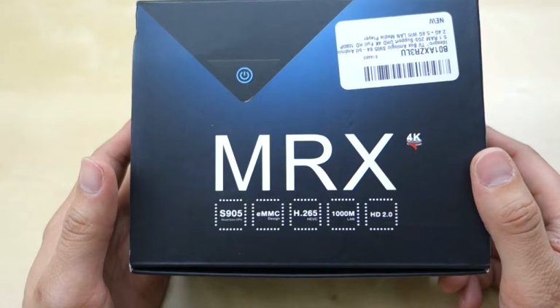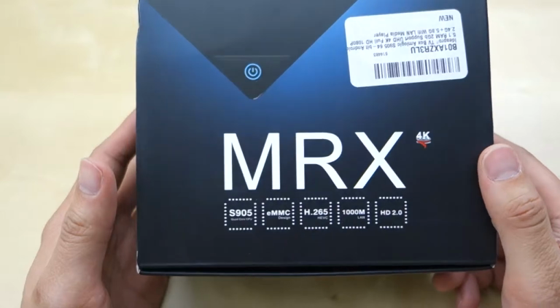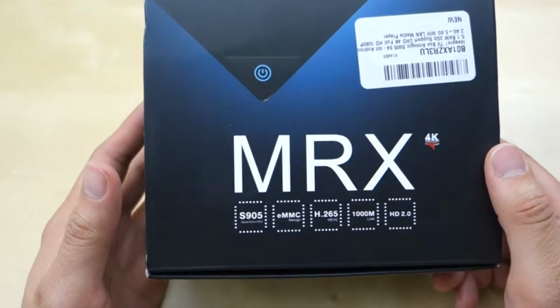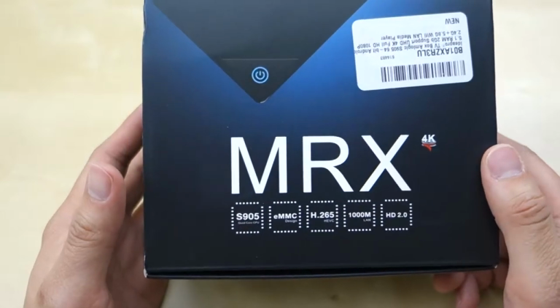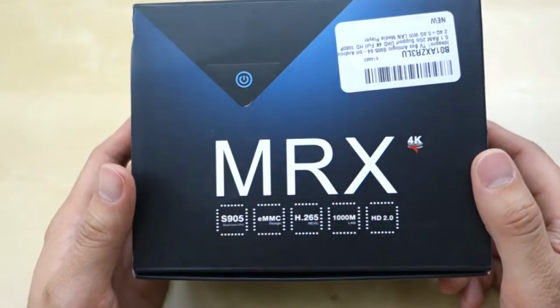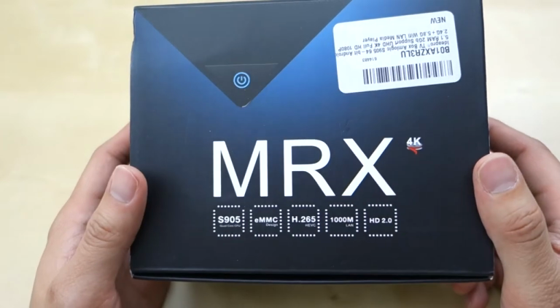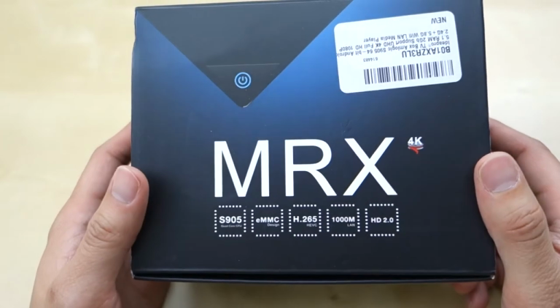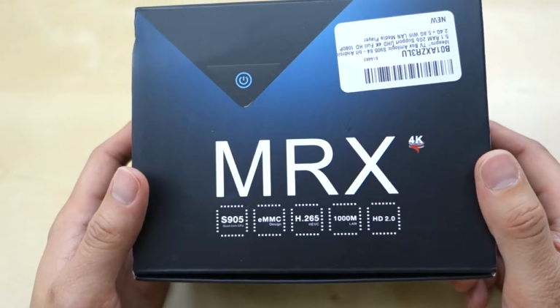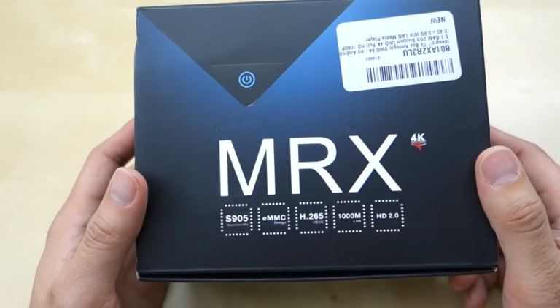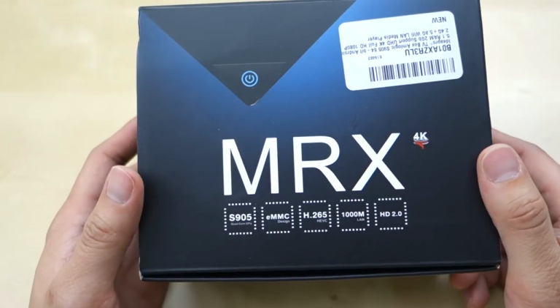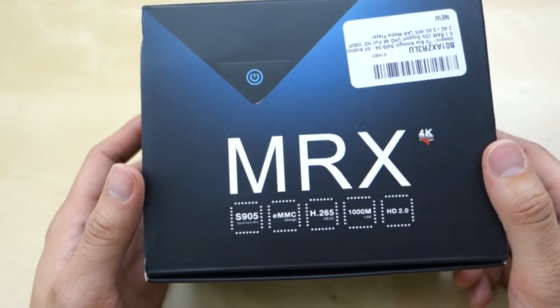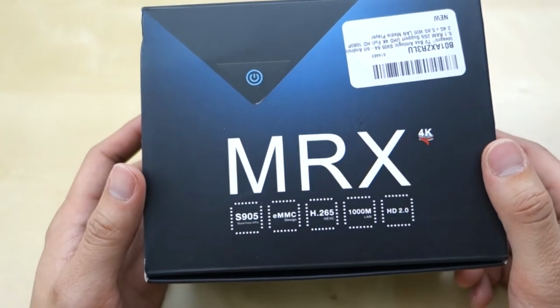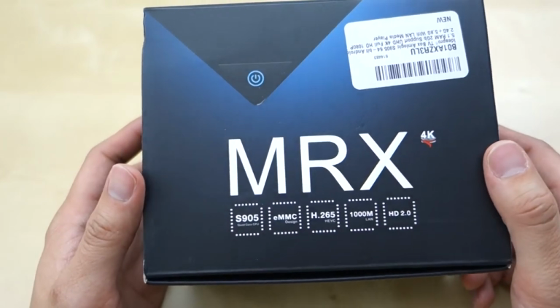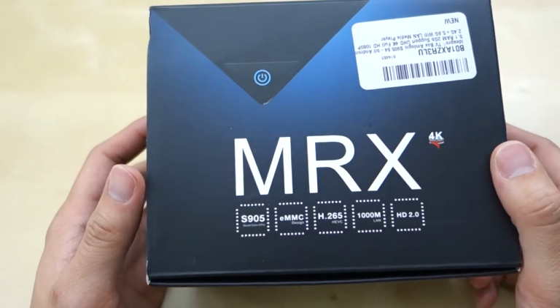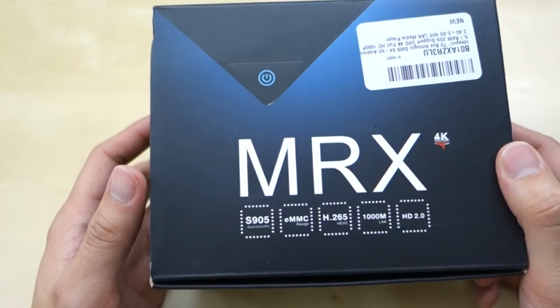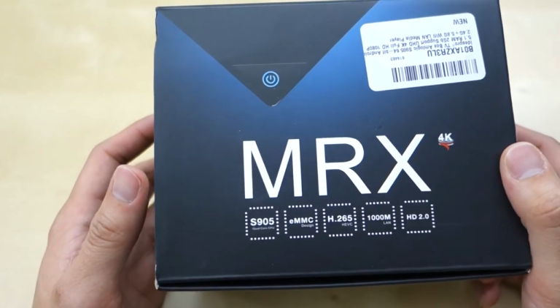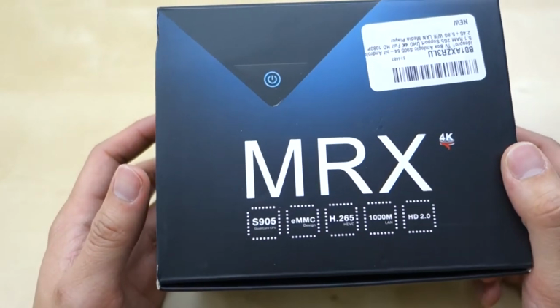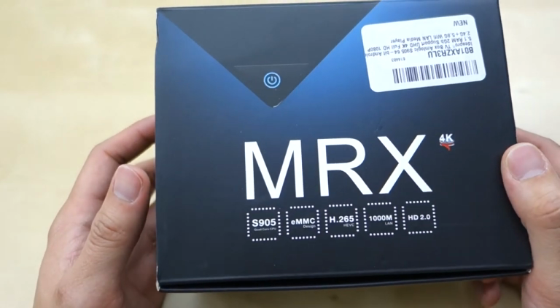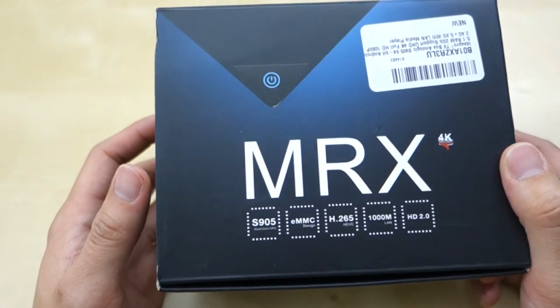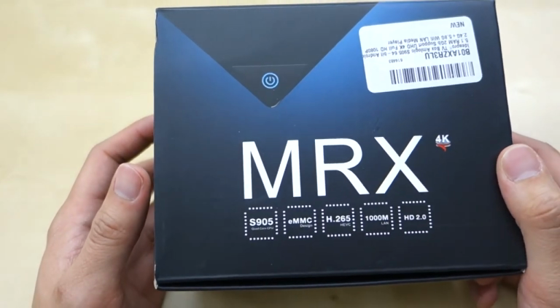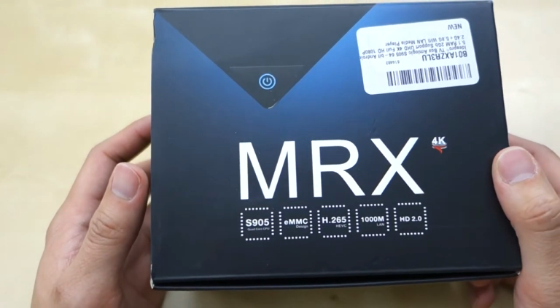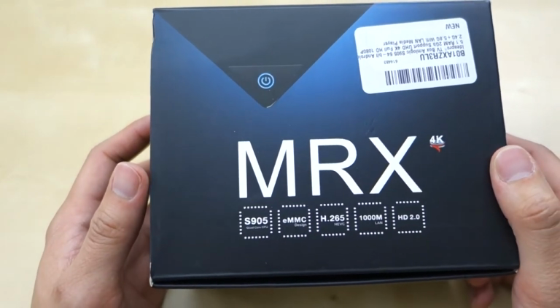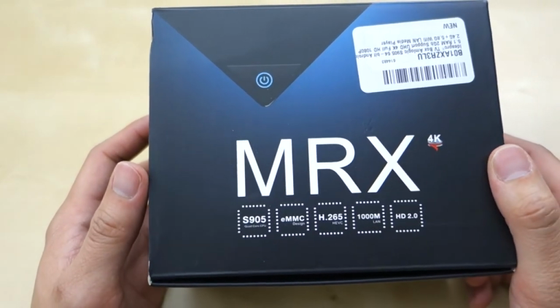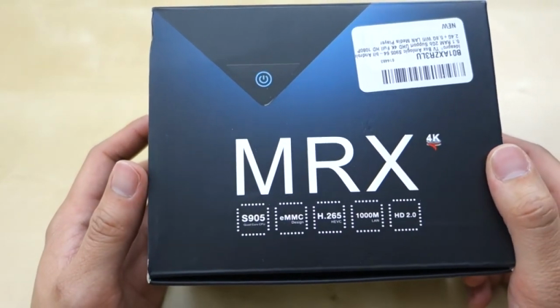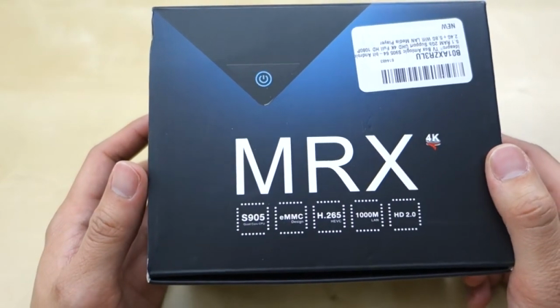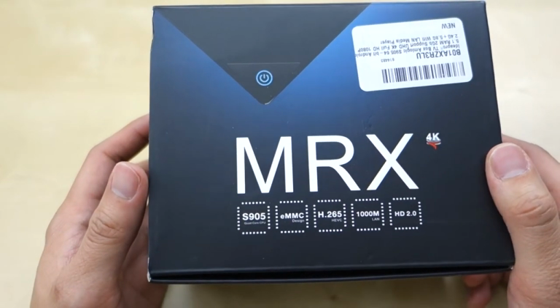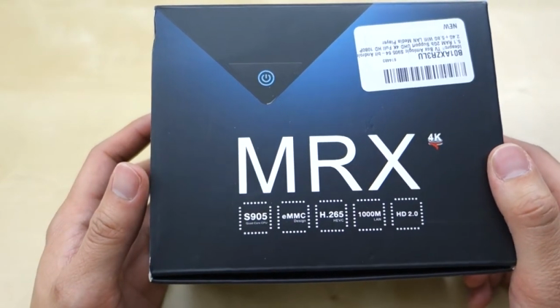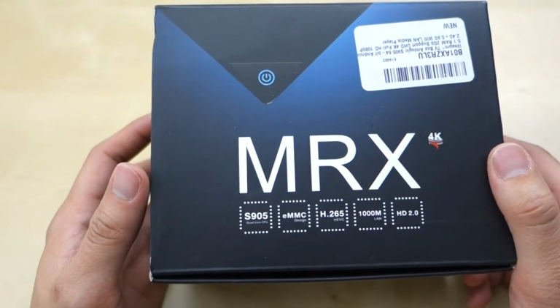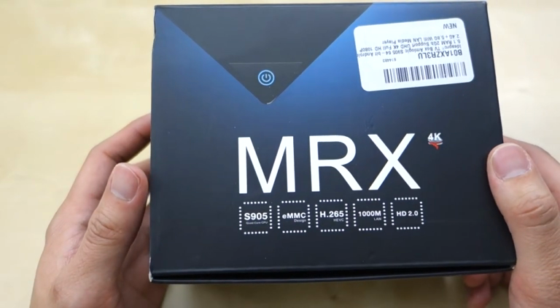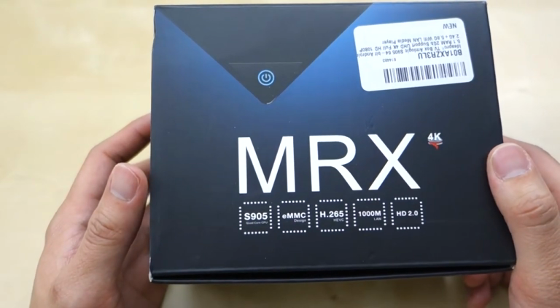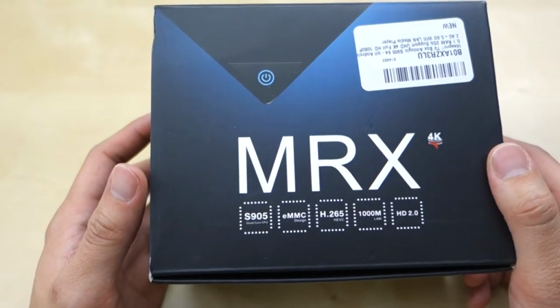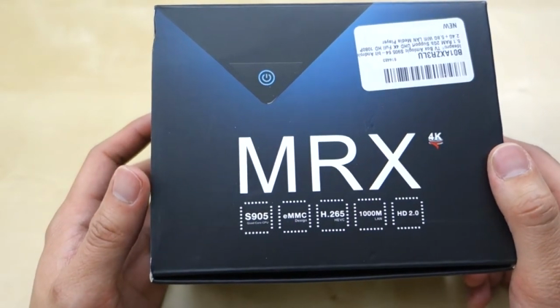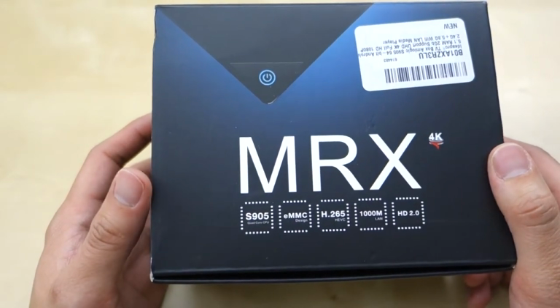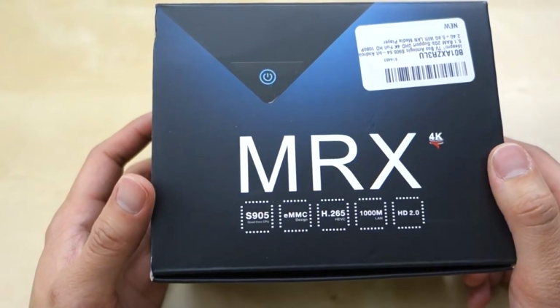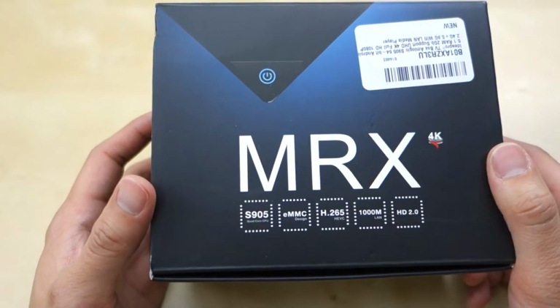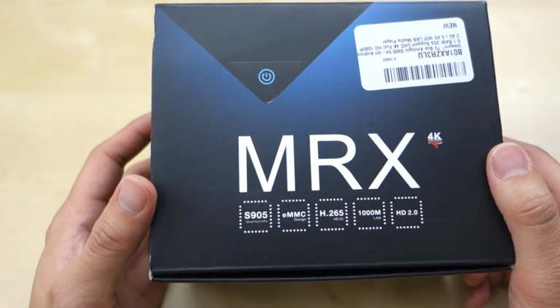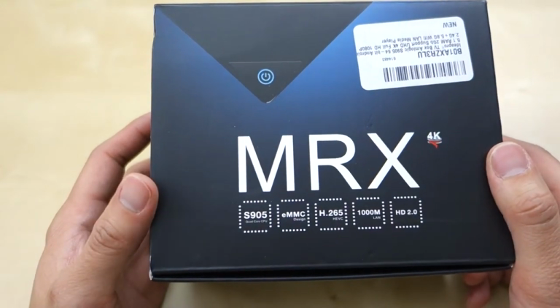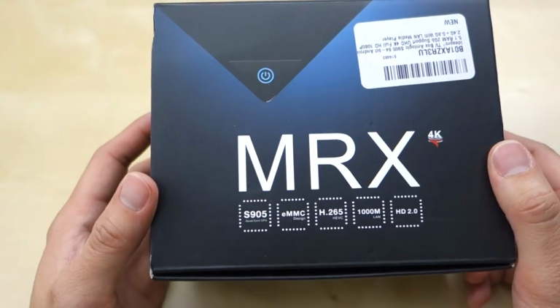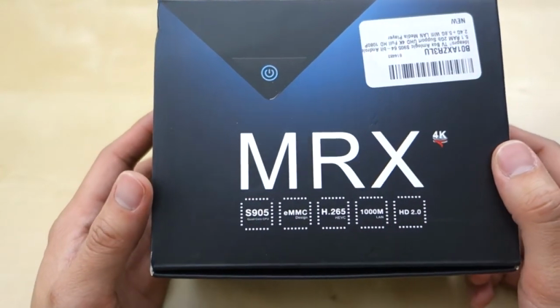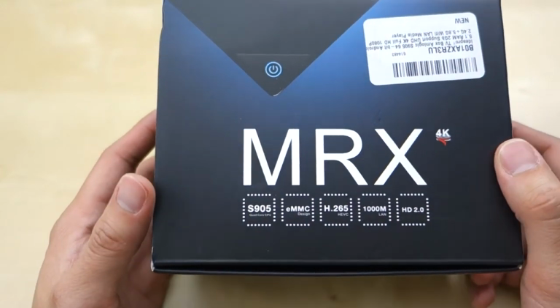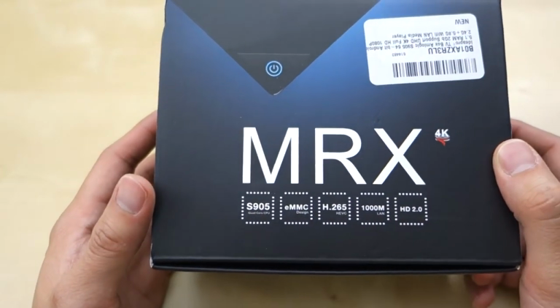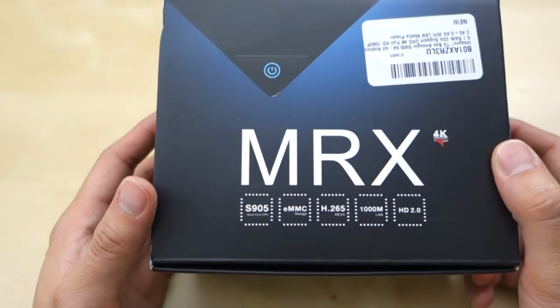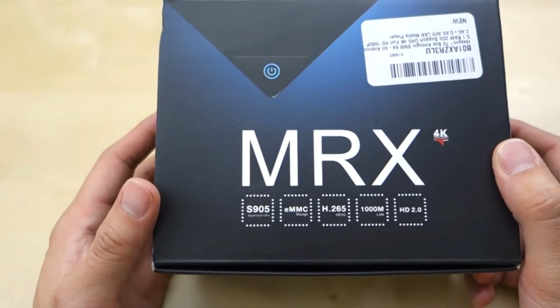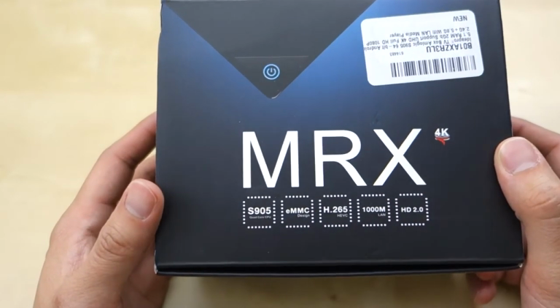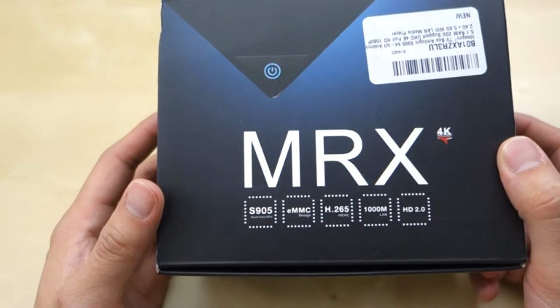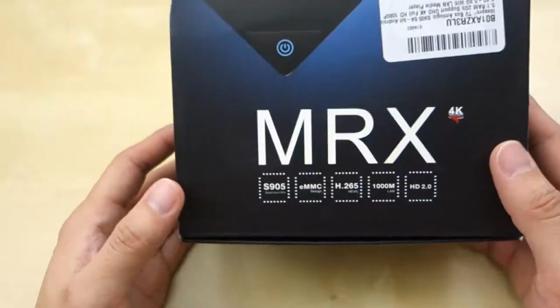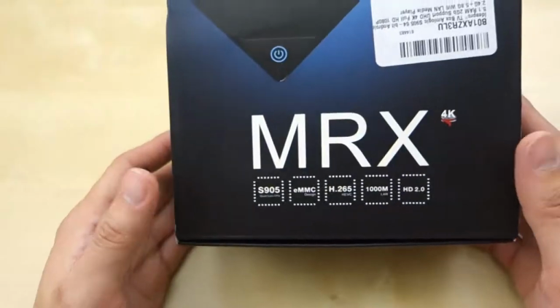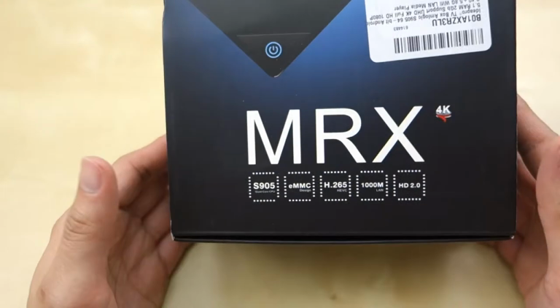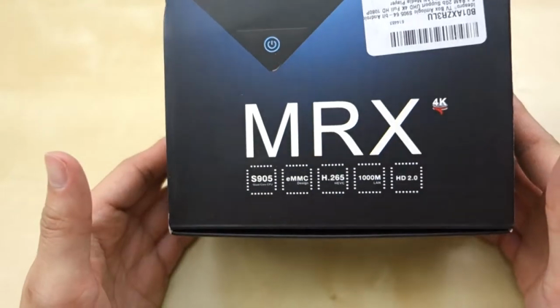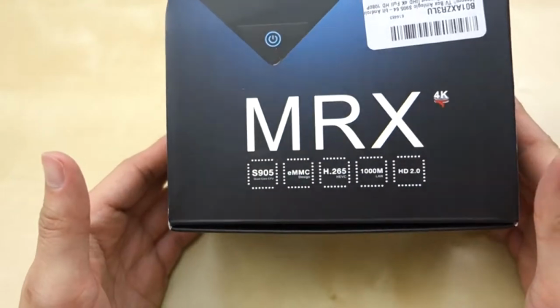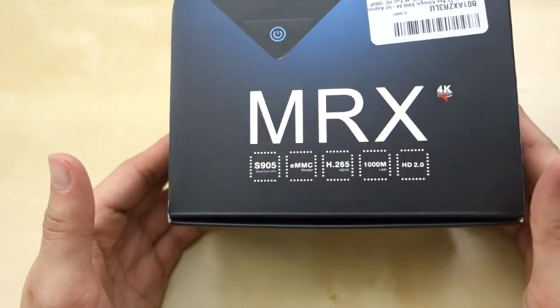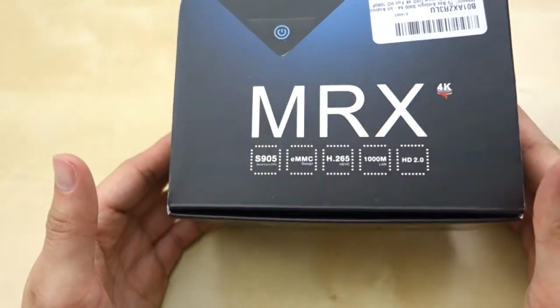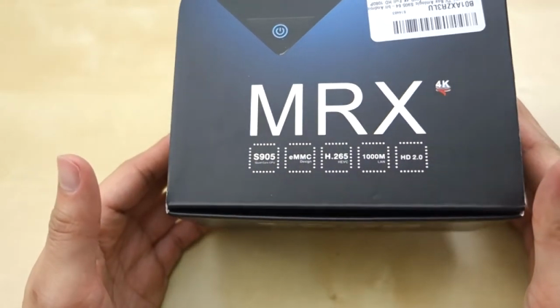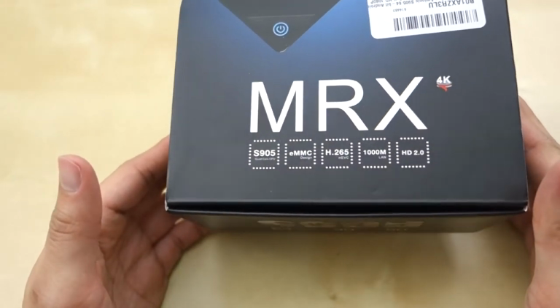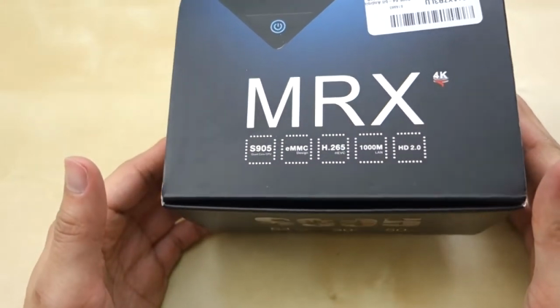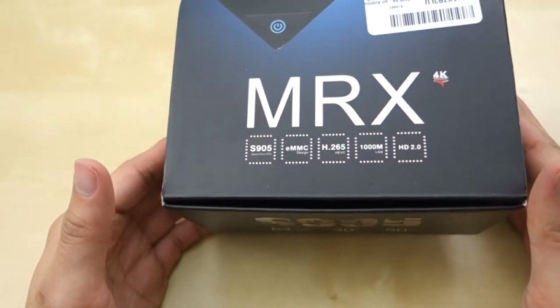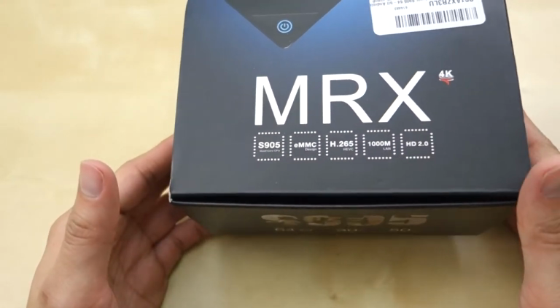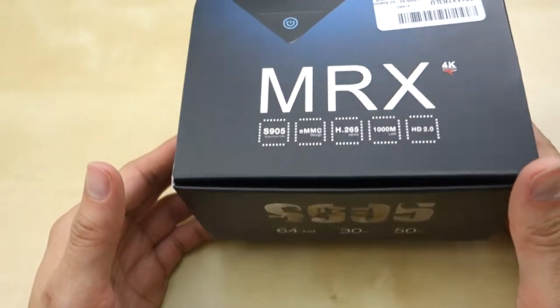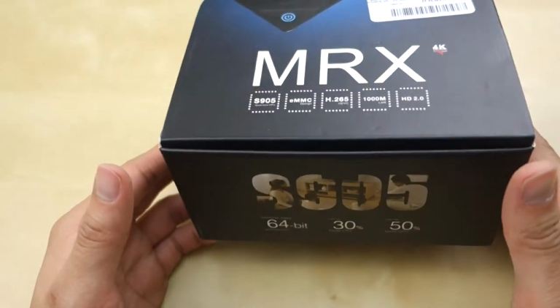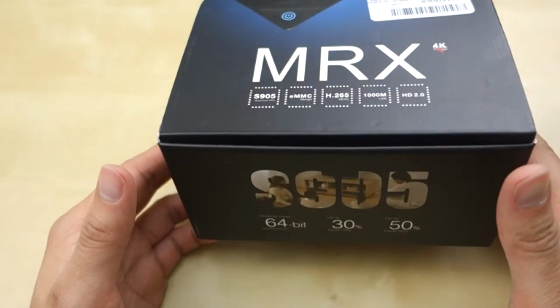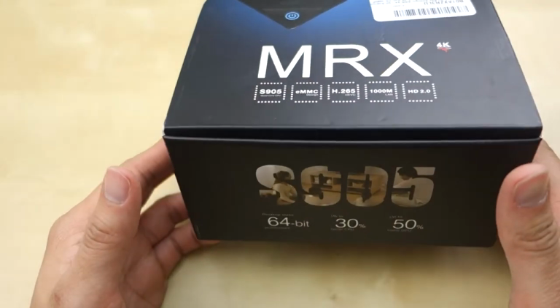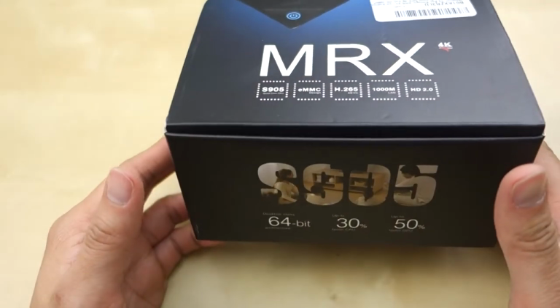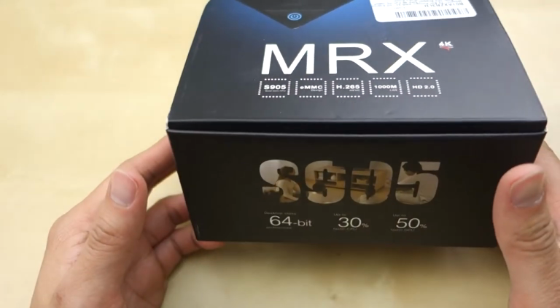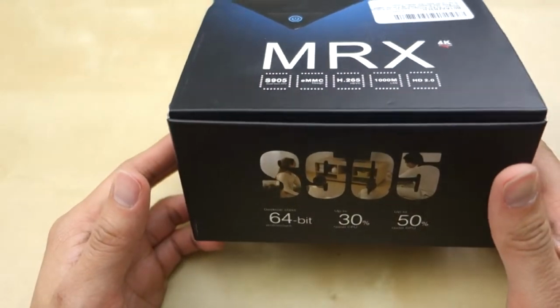Hey guys, it's Jonny Tech Review. Today I have a quick review for you of the Yeast Ideal Pro MRX TV Box. As you can see here, it comes in a package like this.